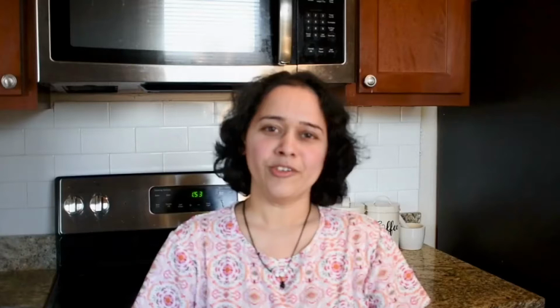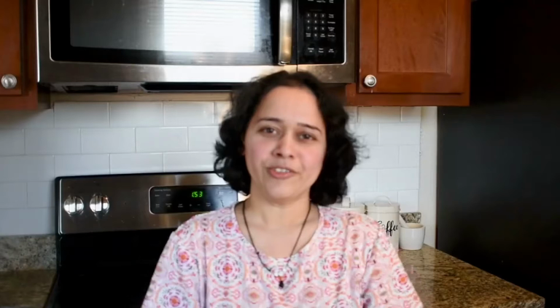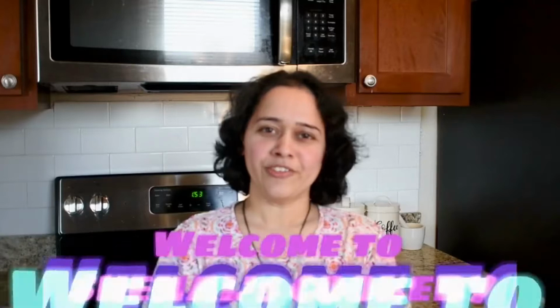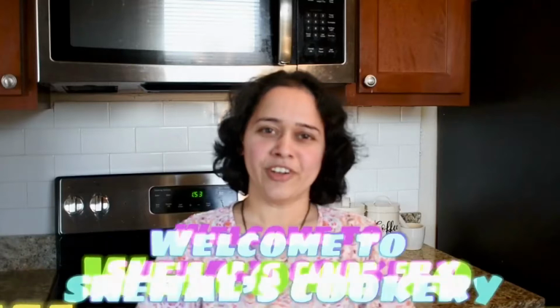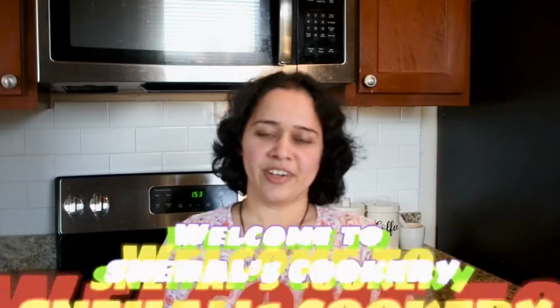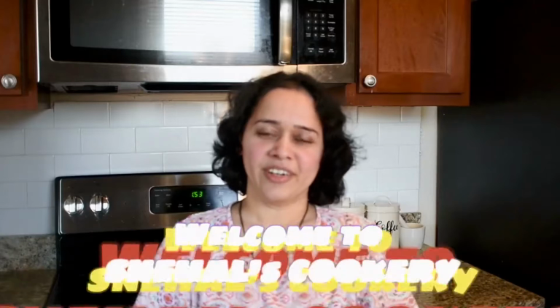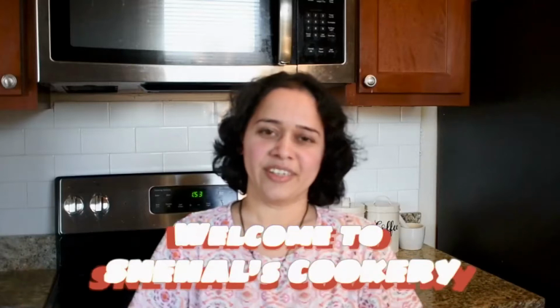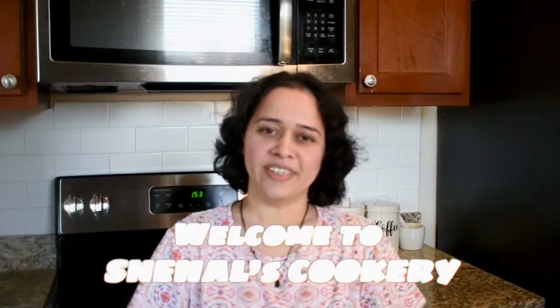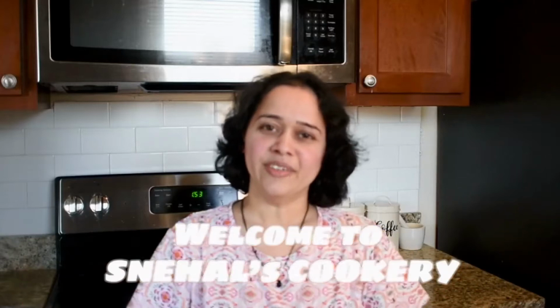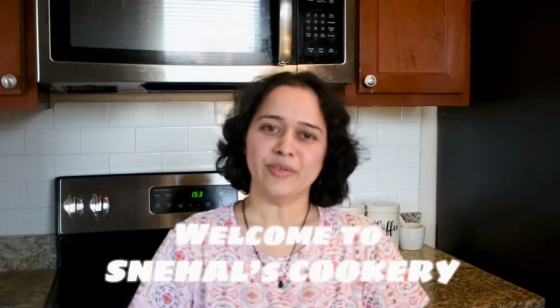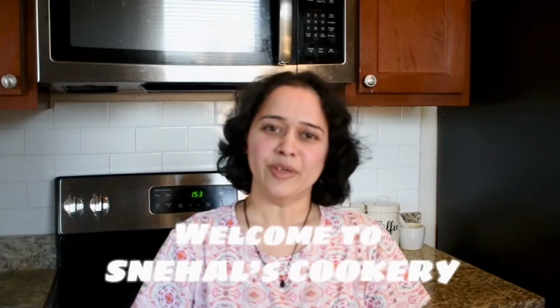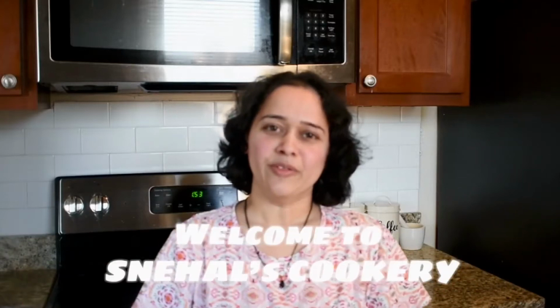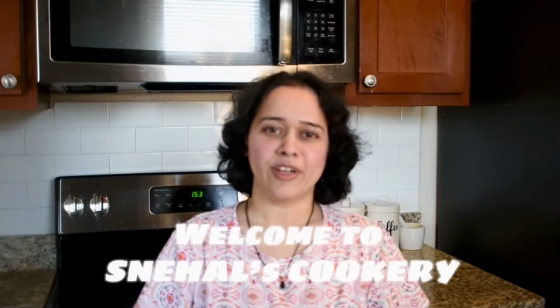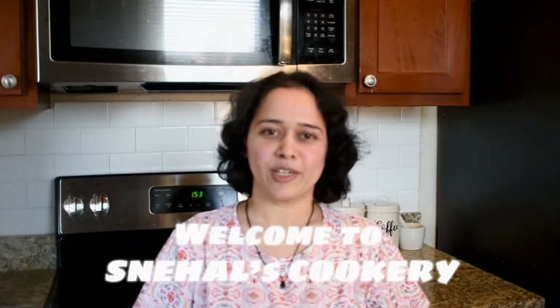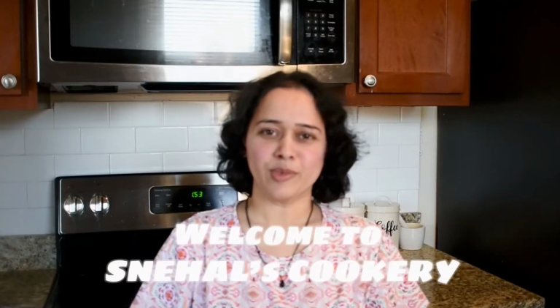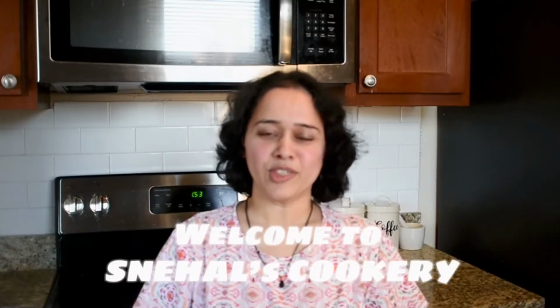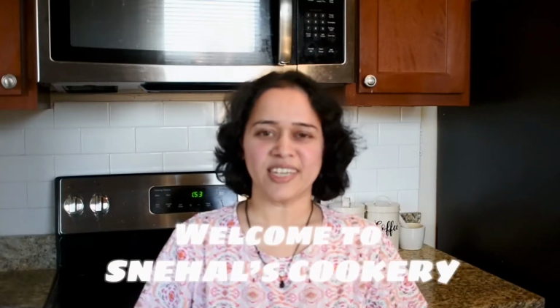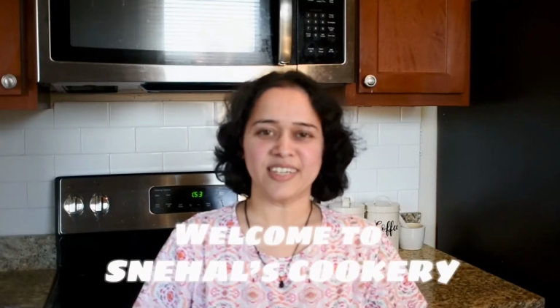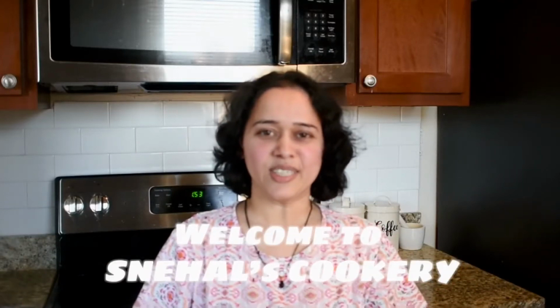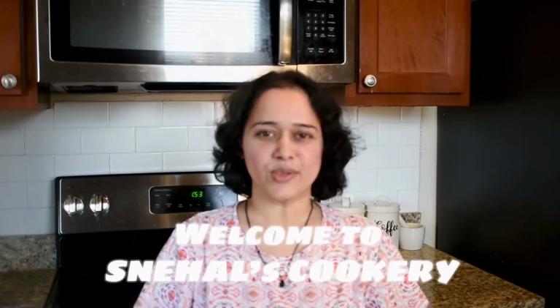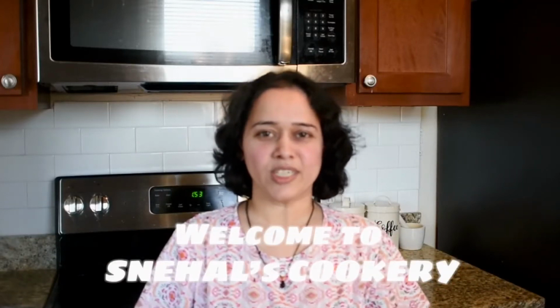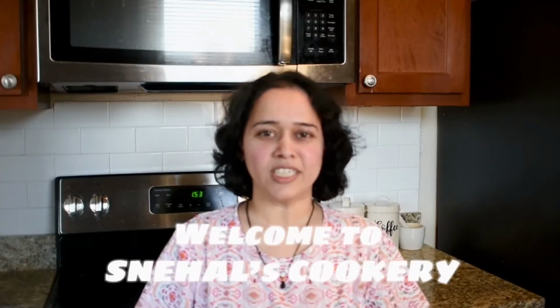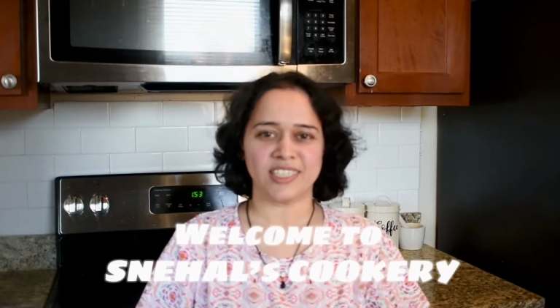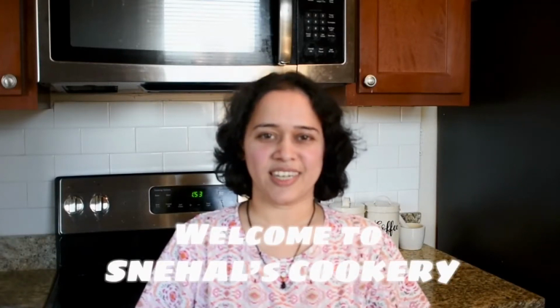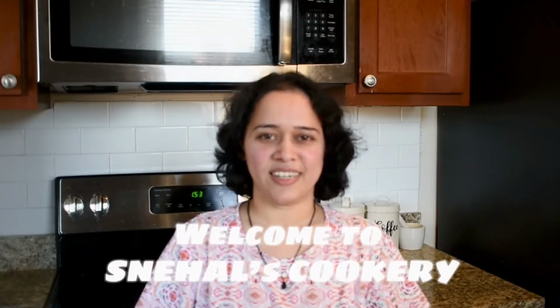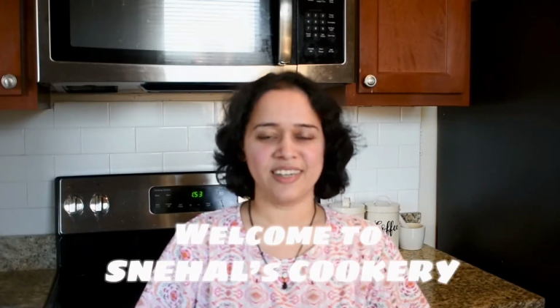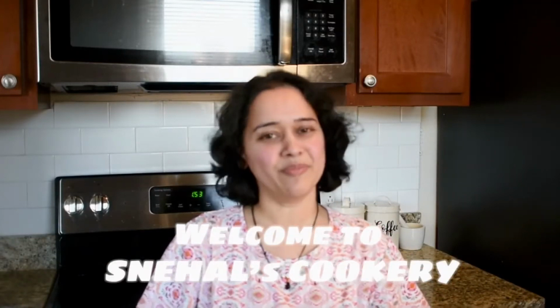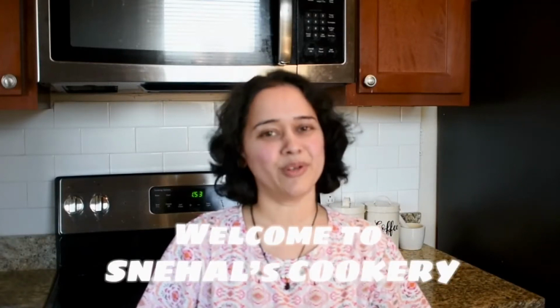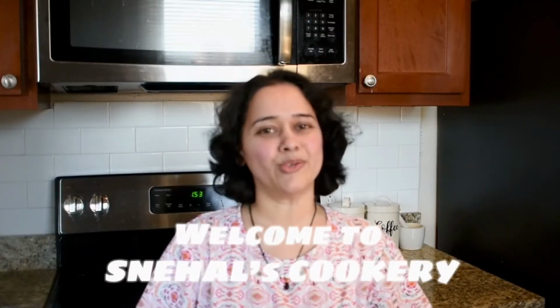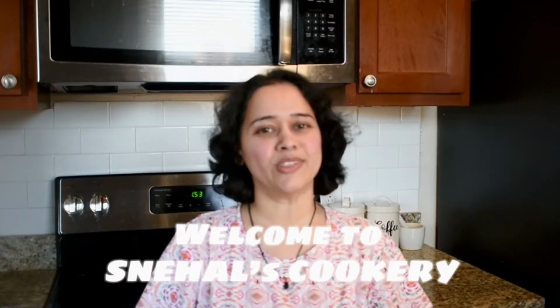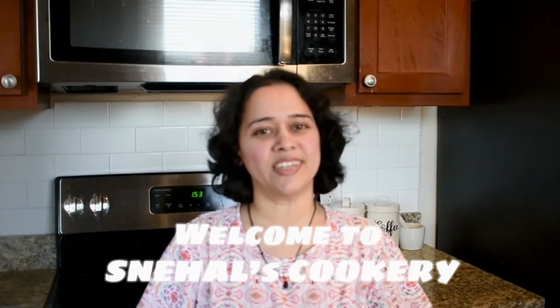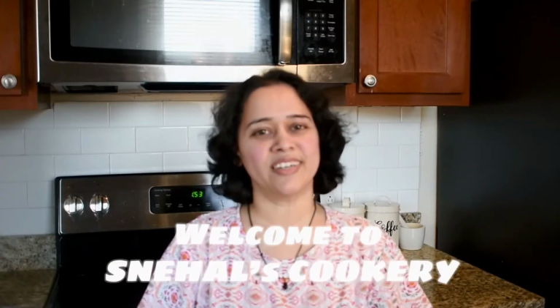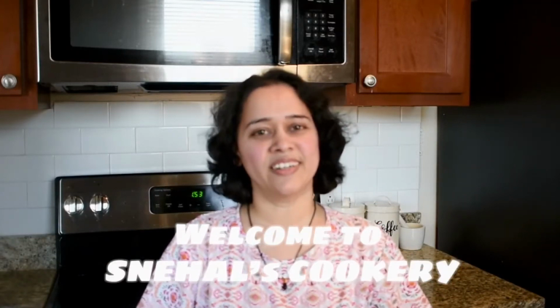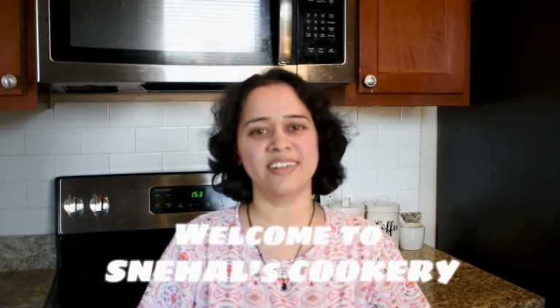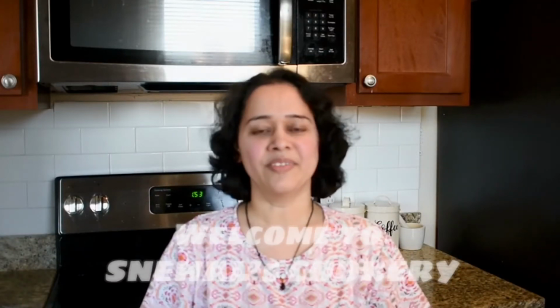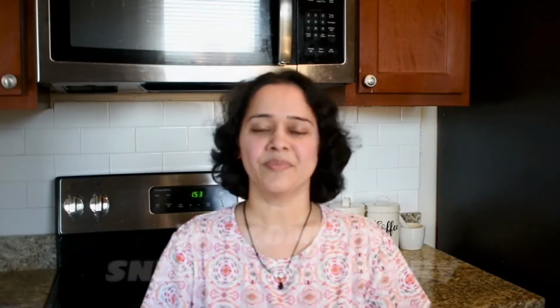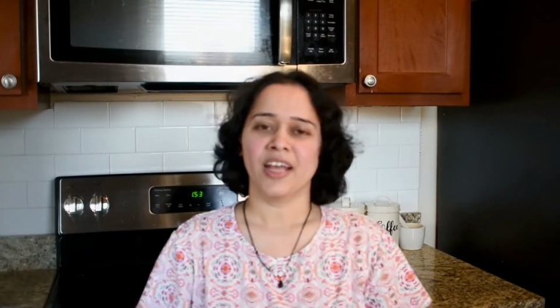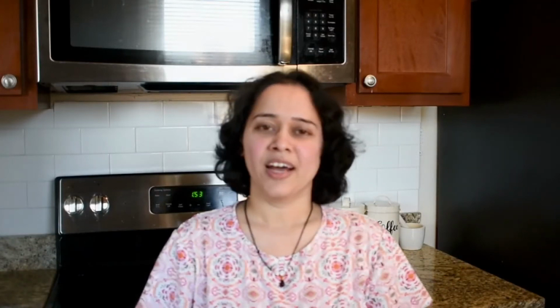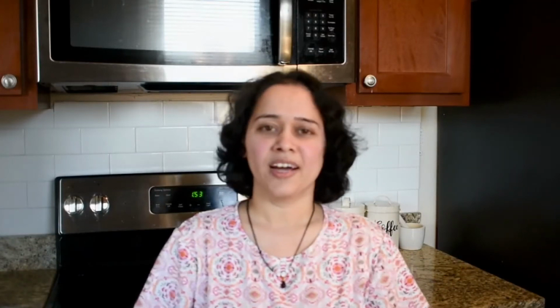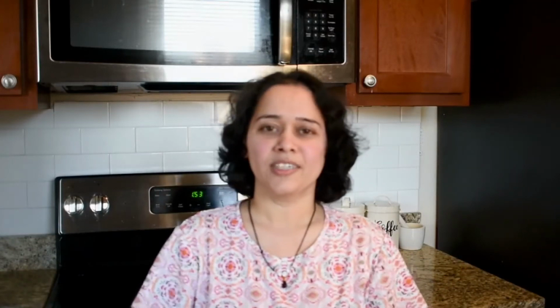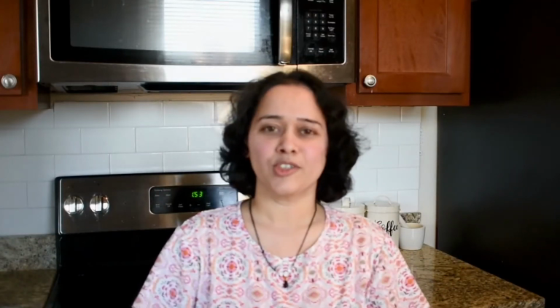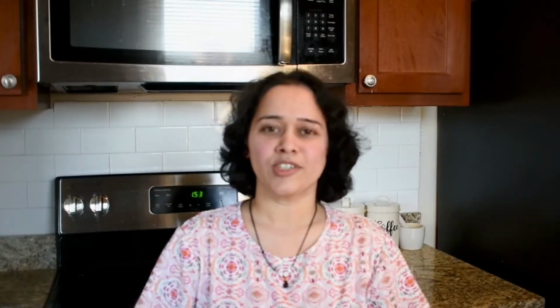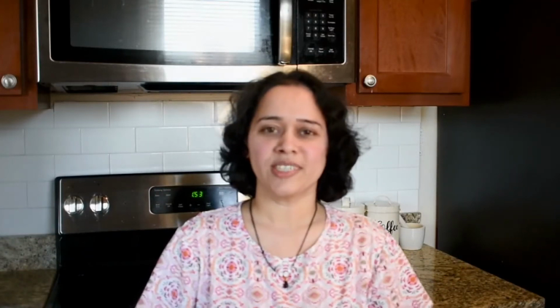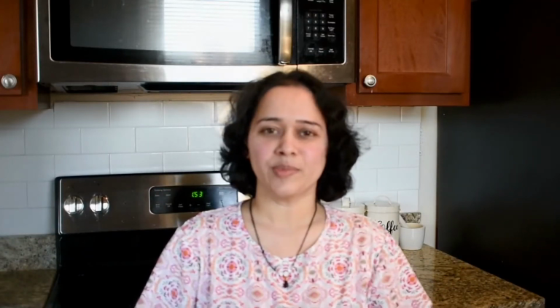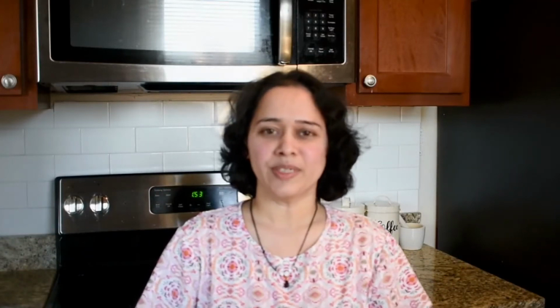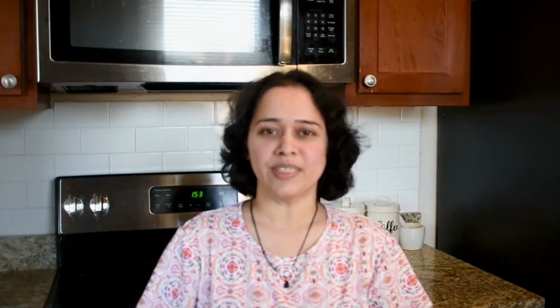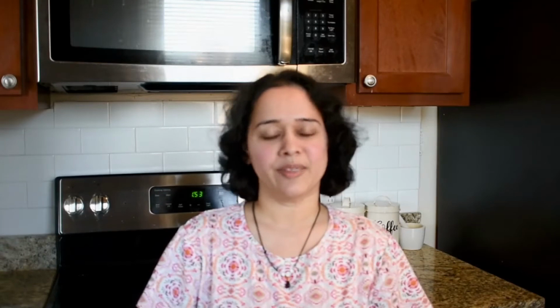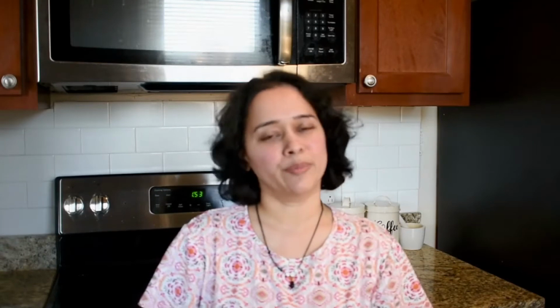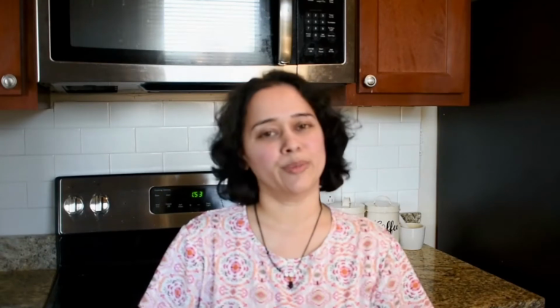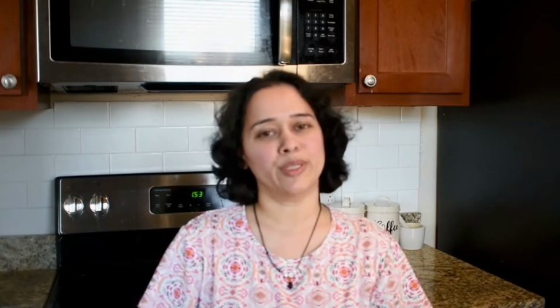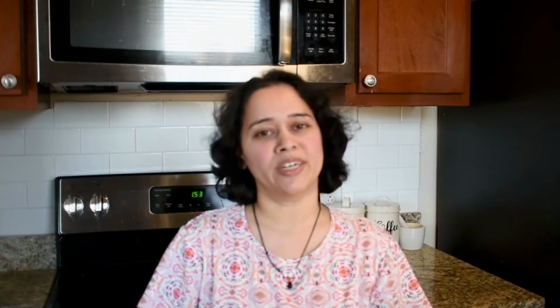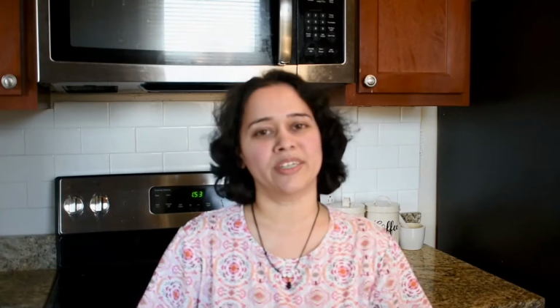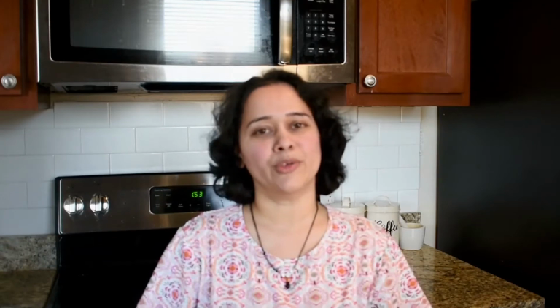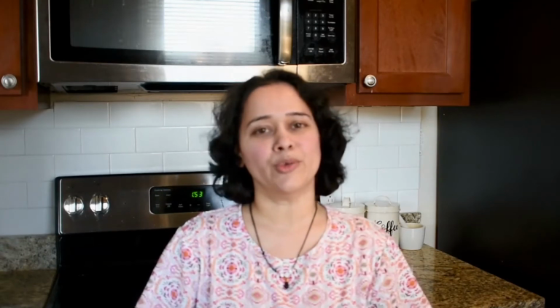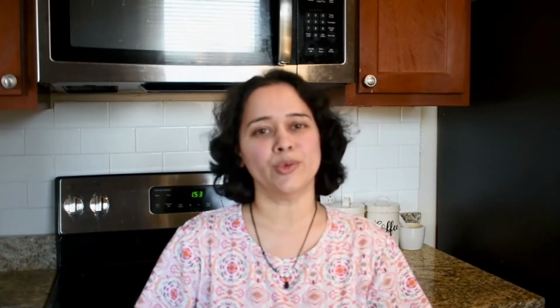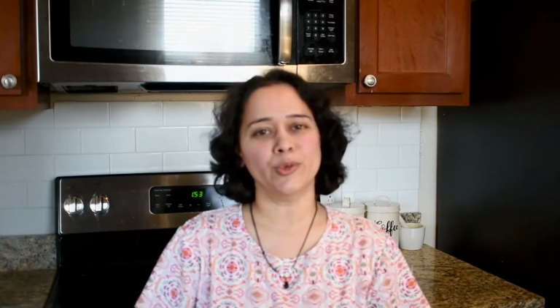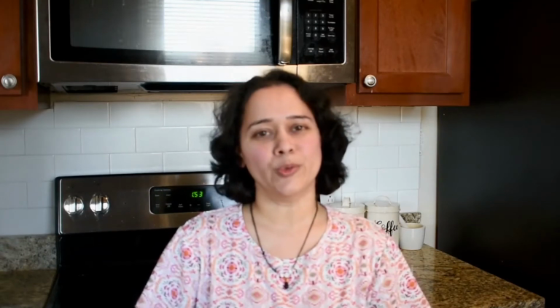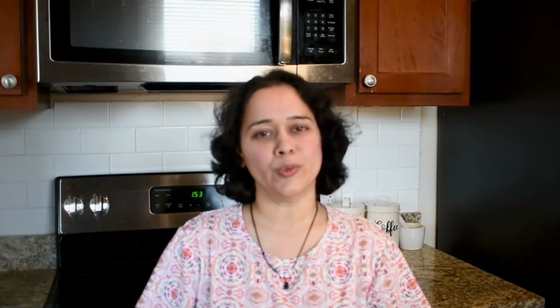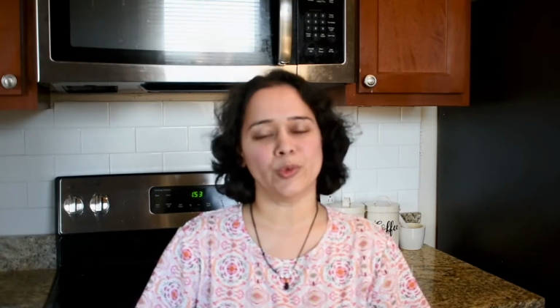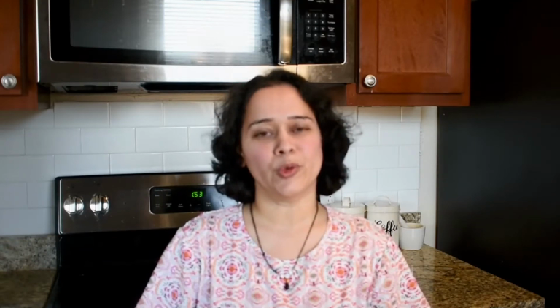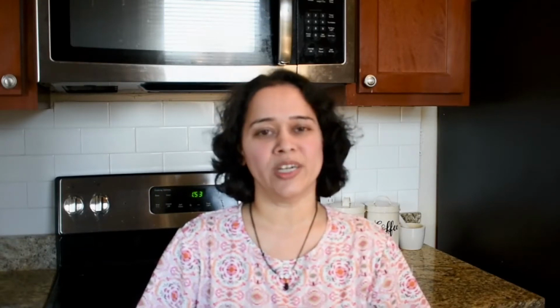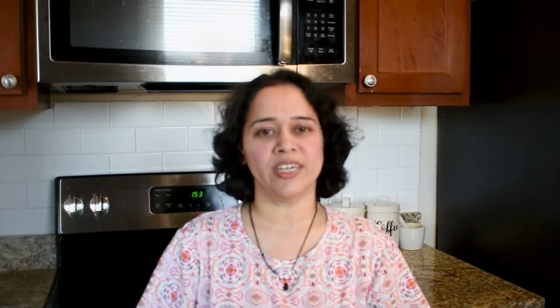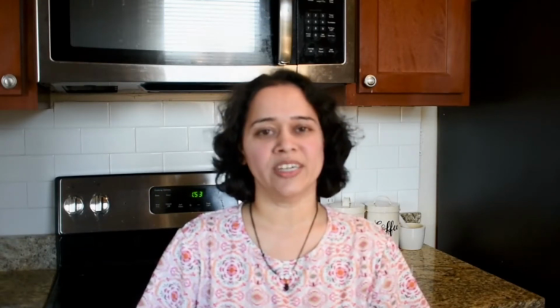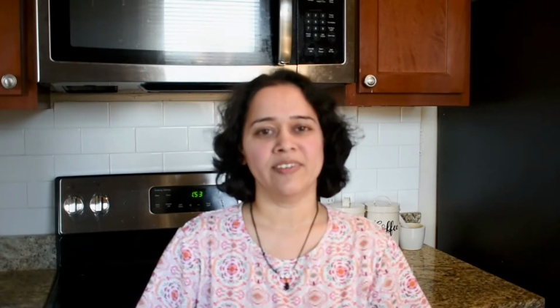Hello everyone! Welcome to Snehal's Cookery Channel. I am Snehal. What are my recipes for today? It is a very healthy recipe.